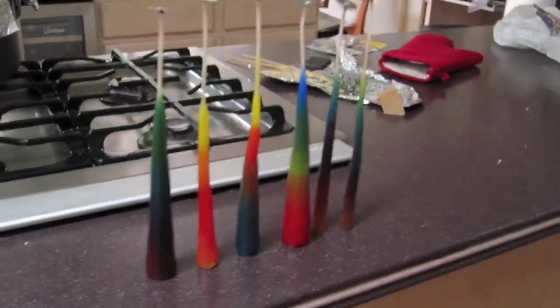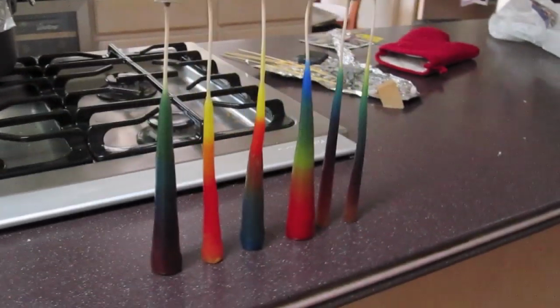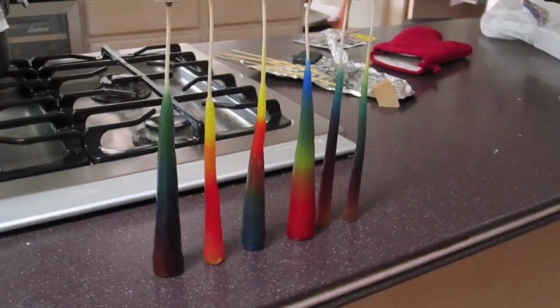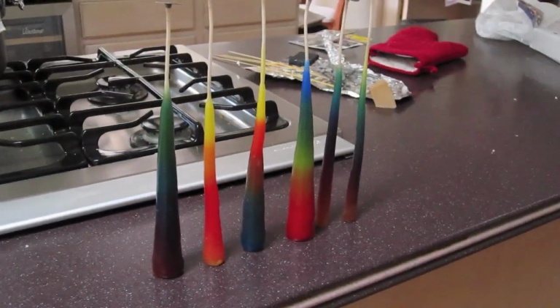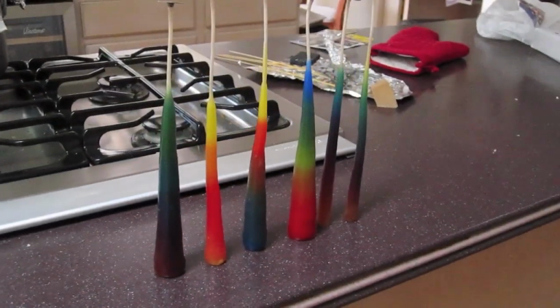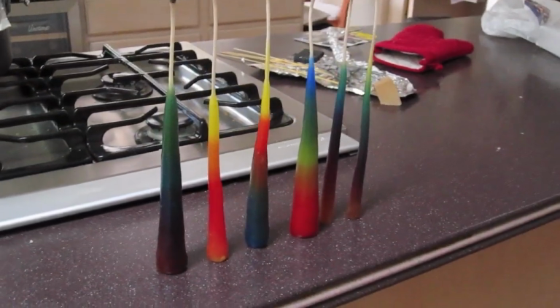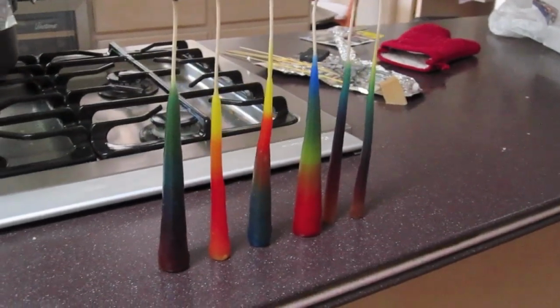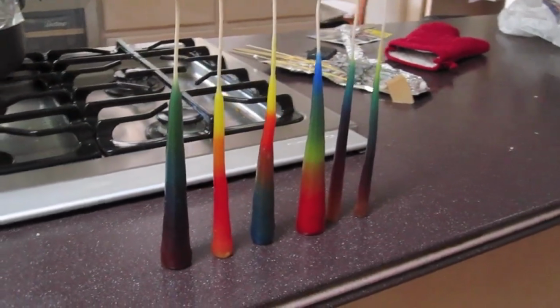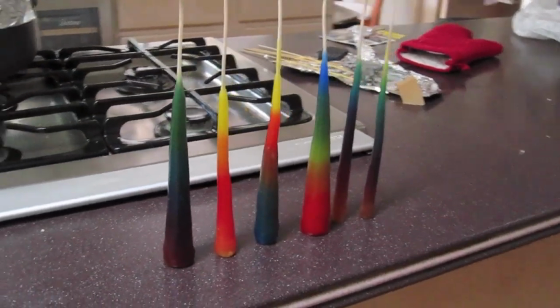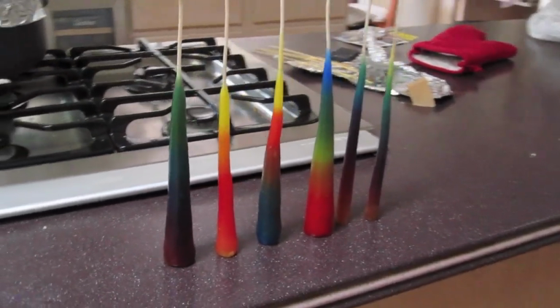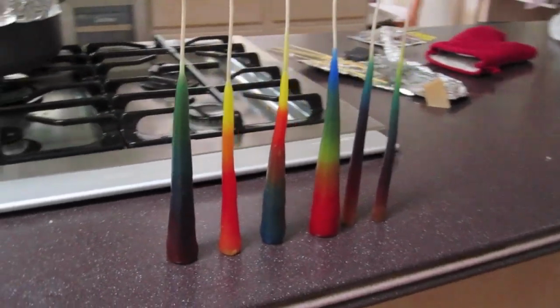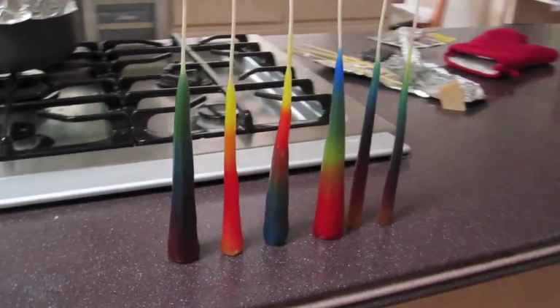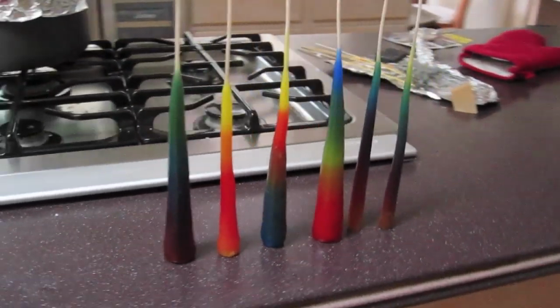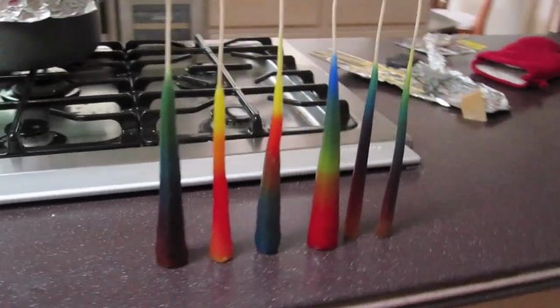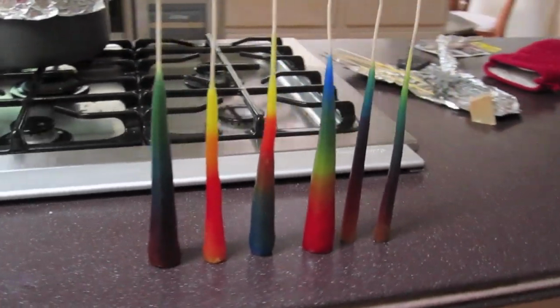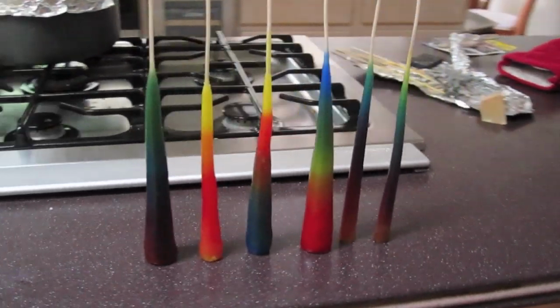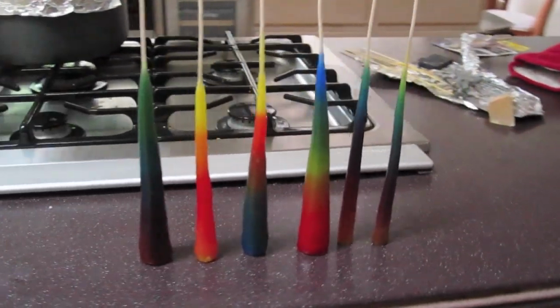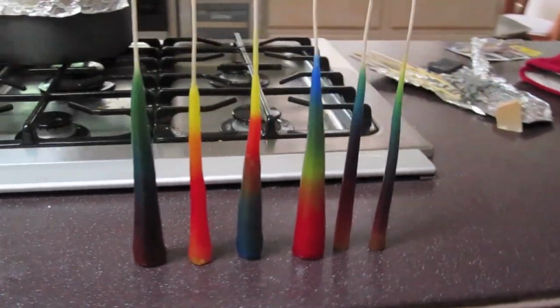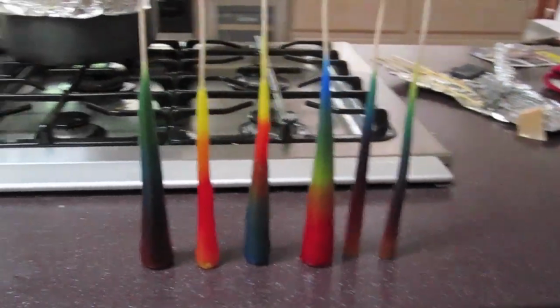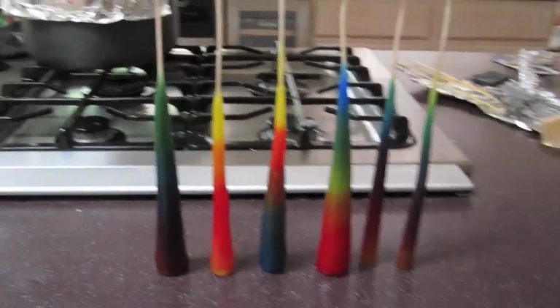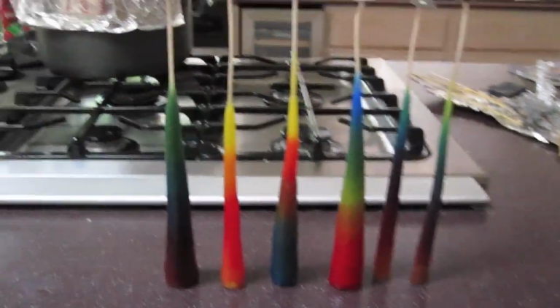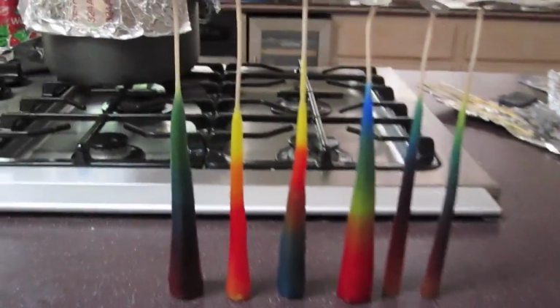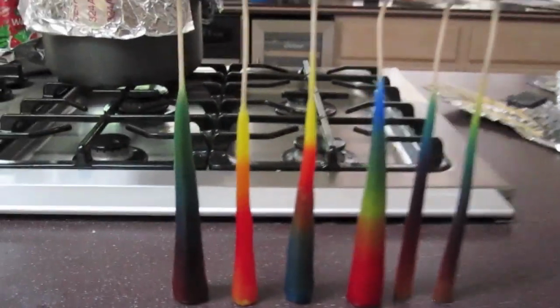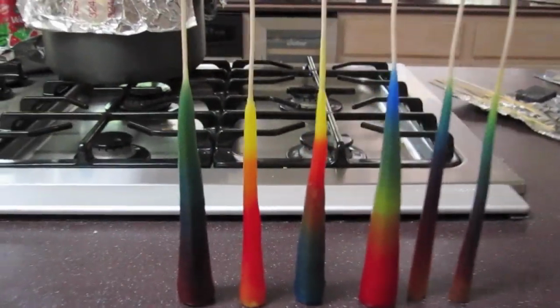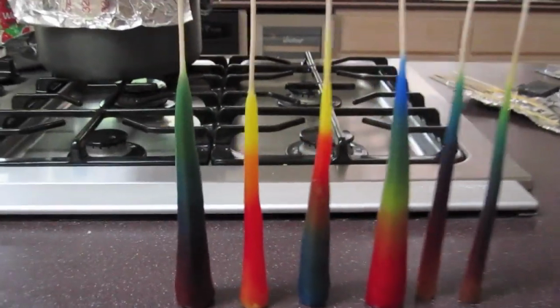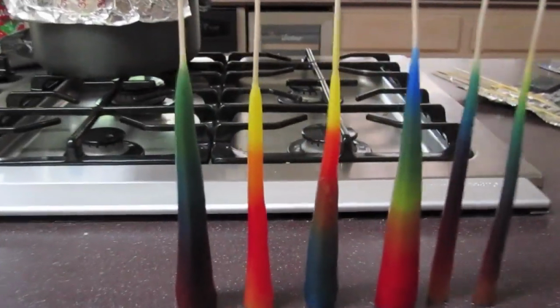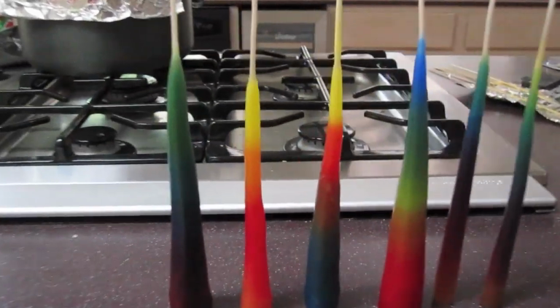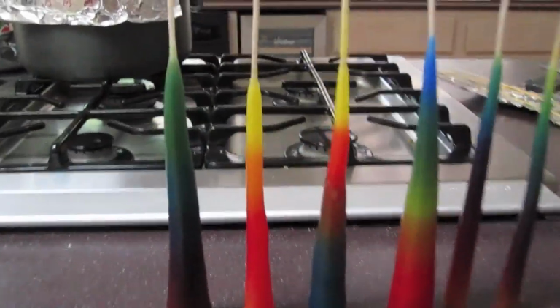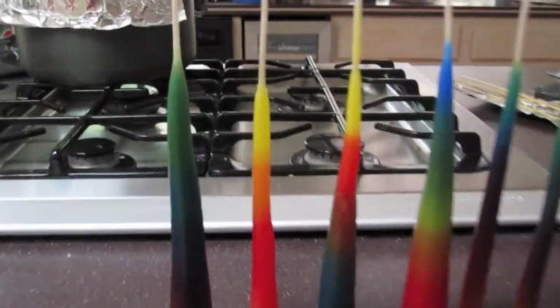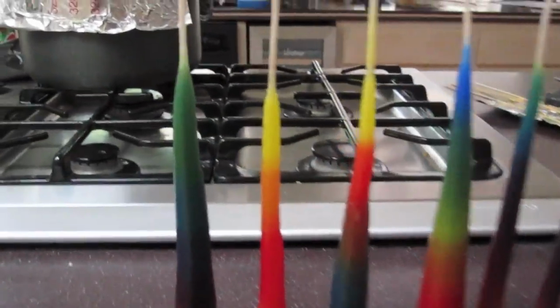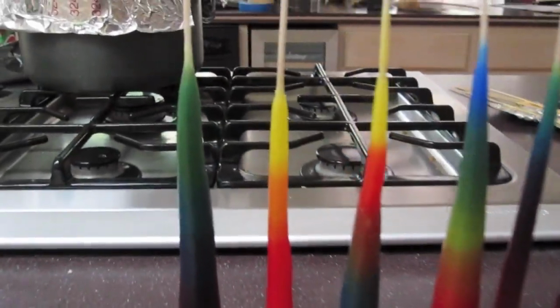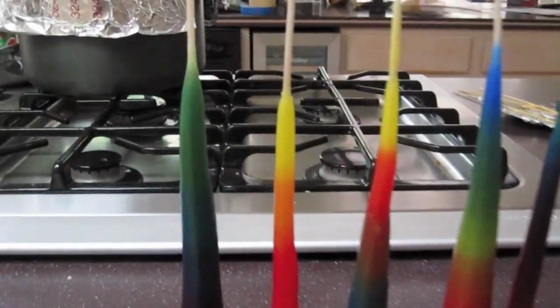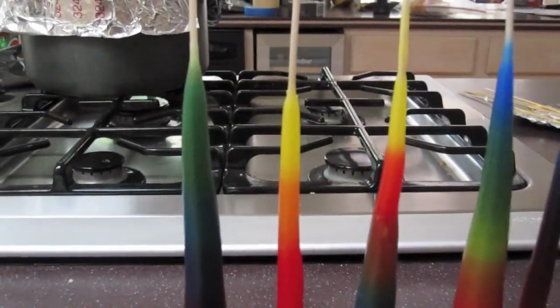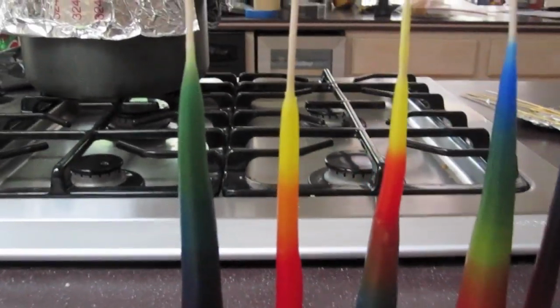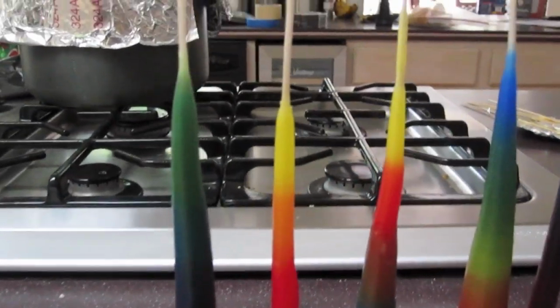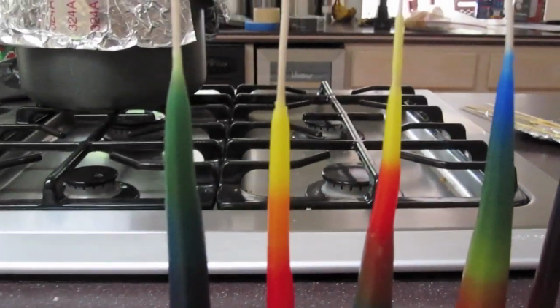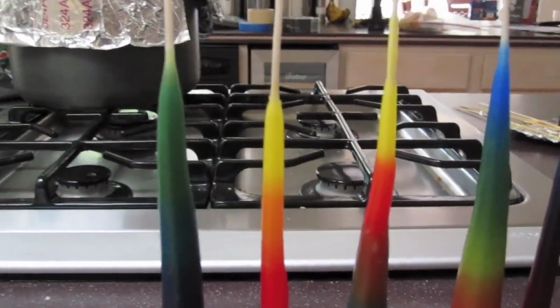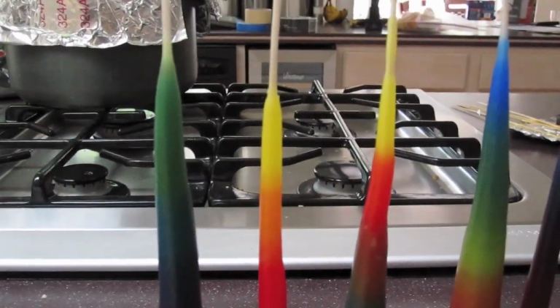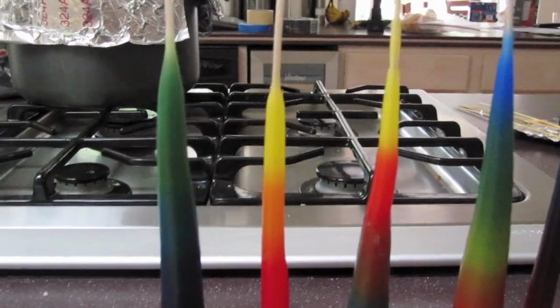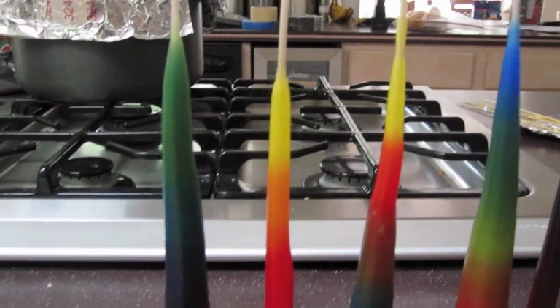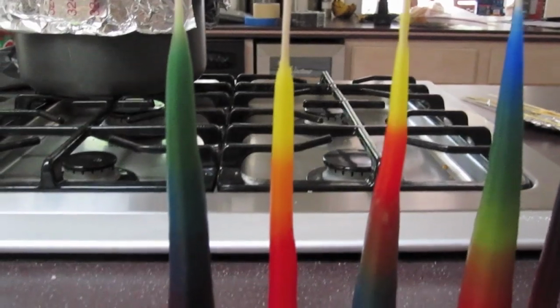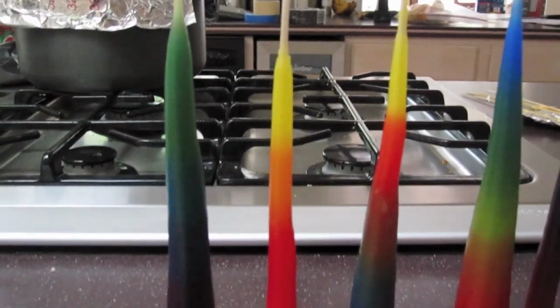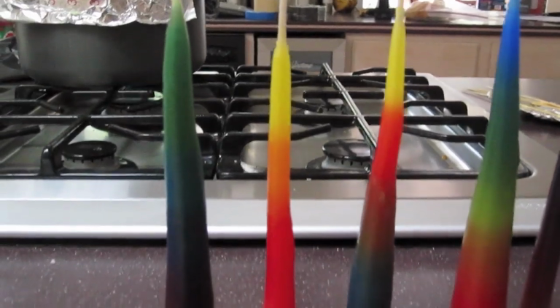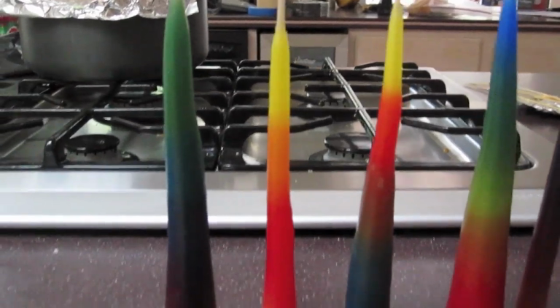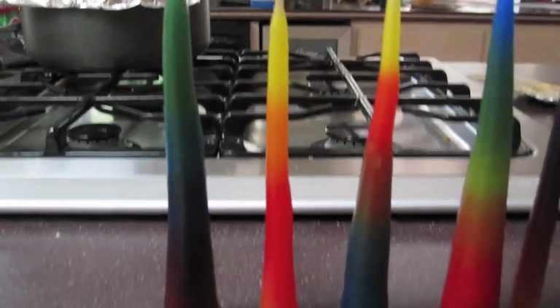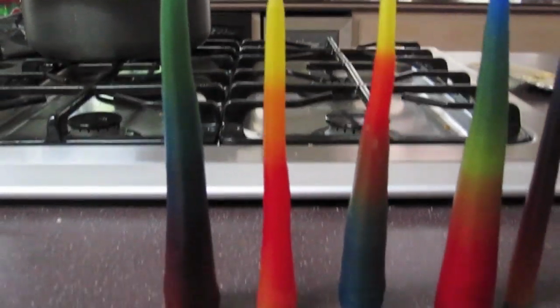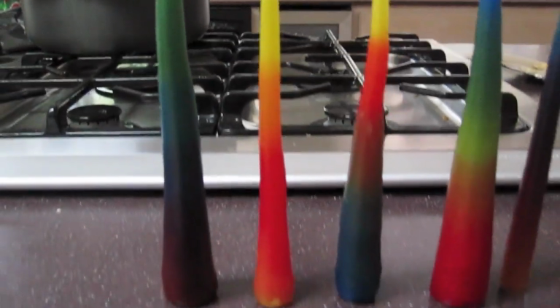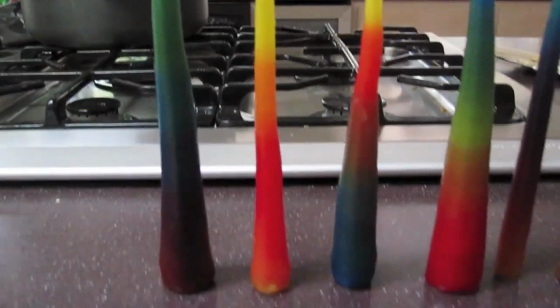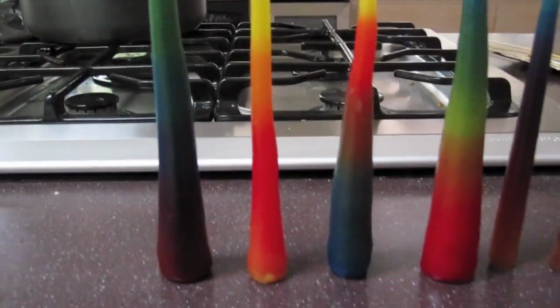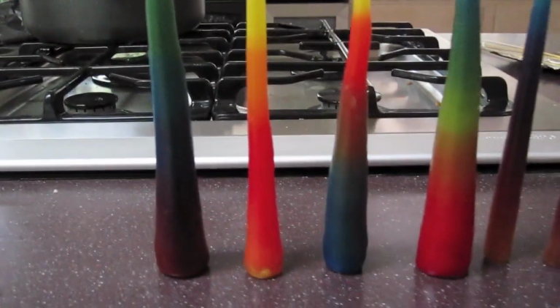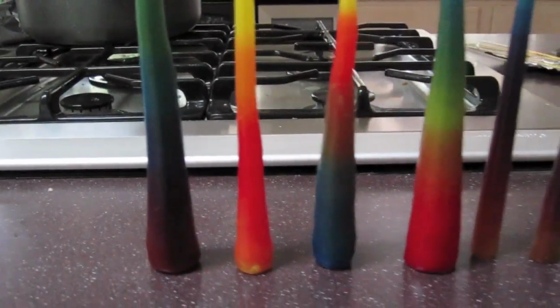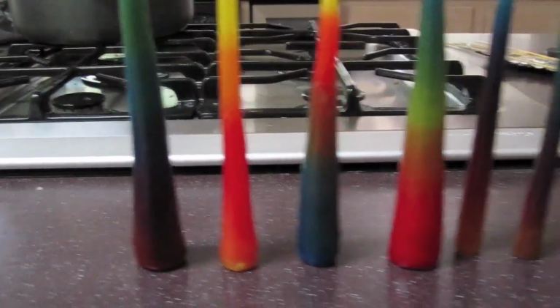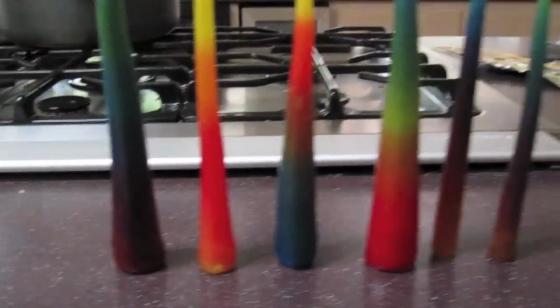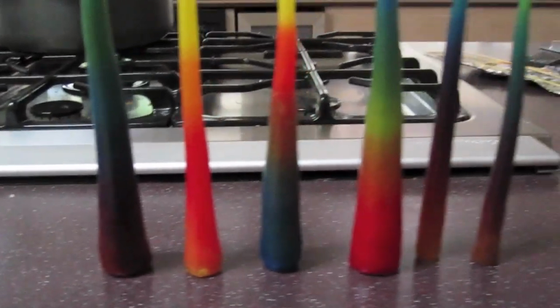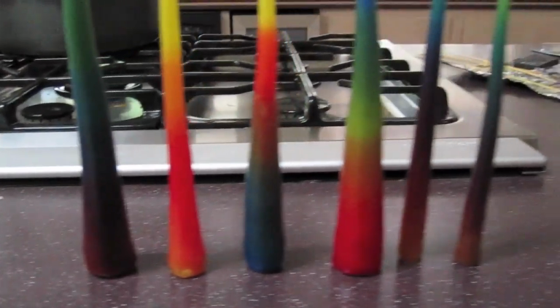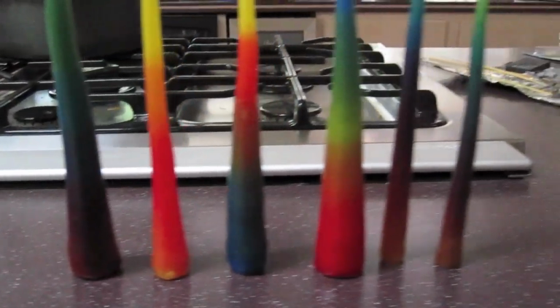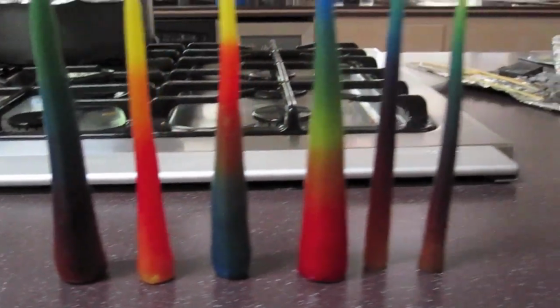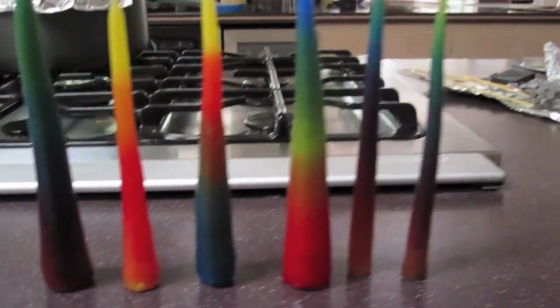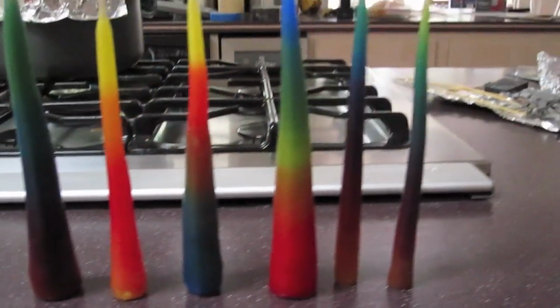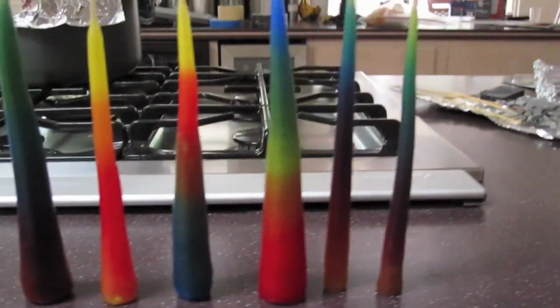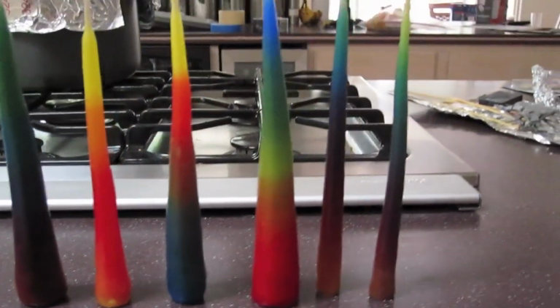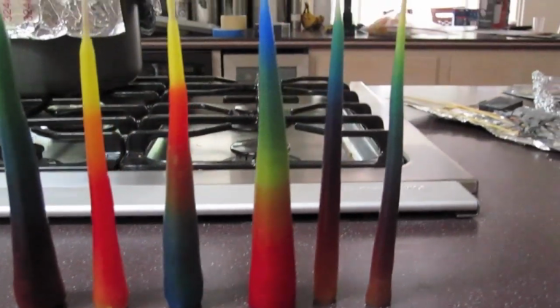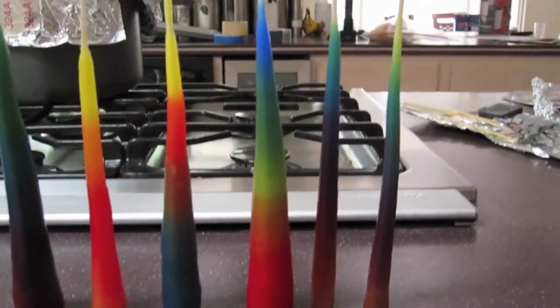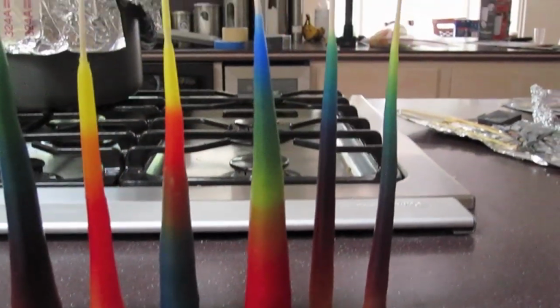The three on the right are mine, and the three on the left are my brother's. Thanks for taking a look.